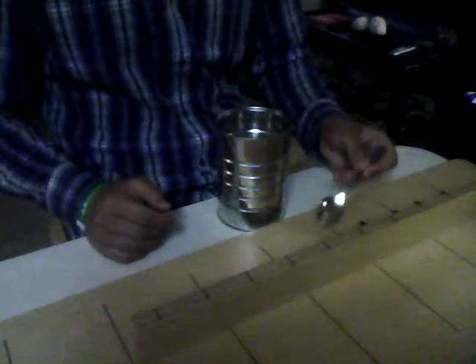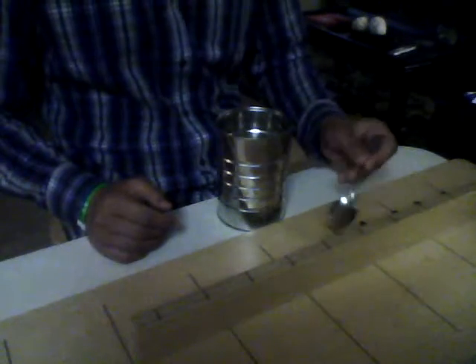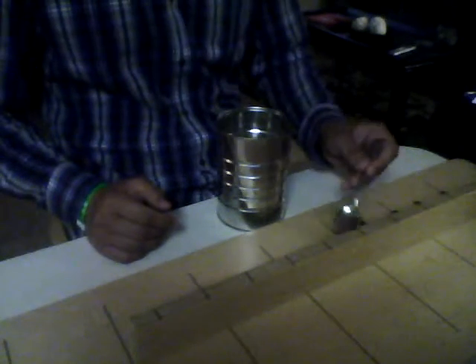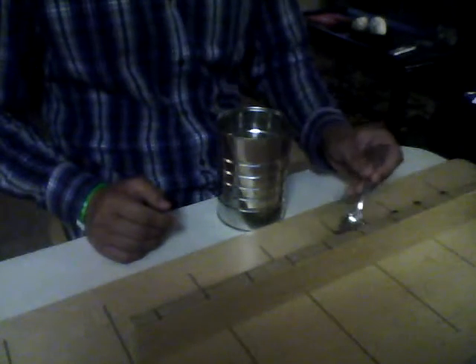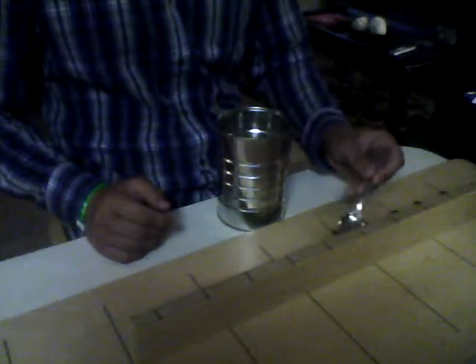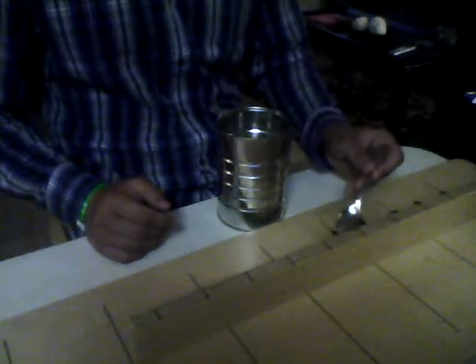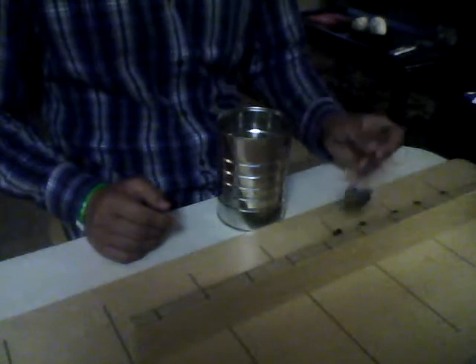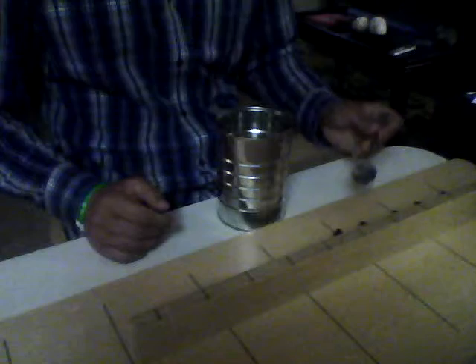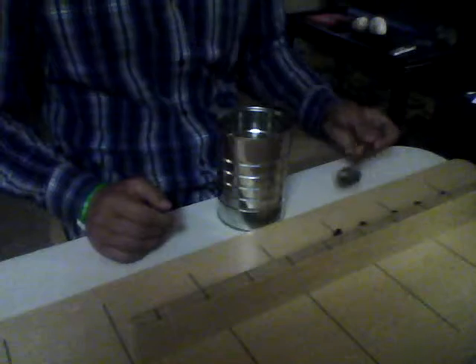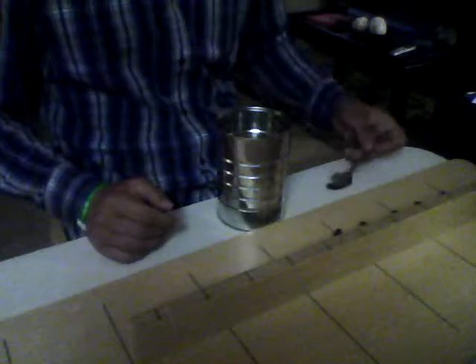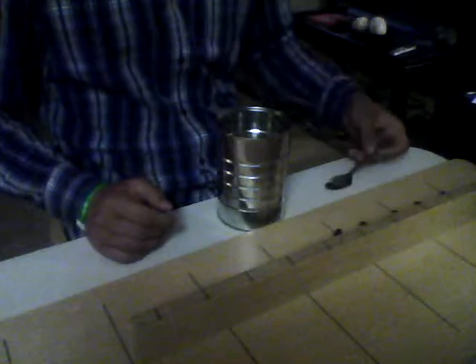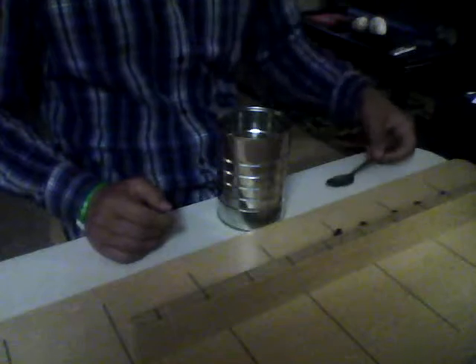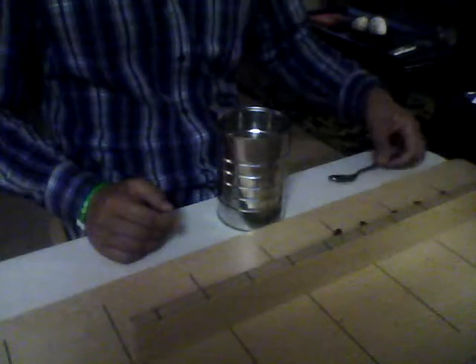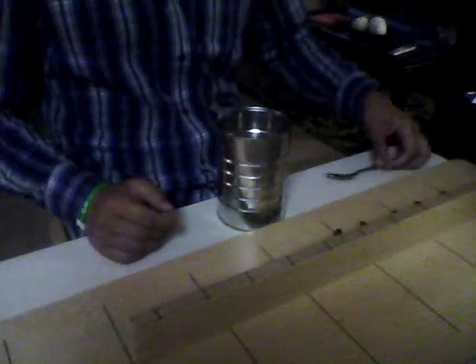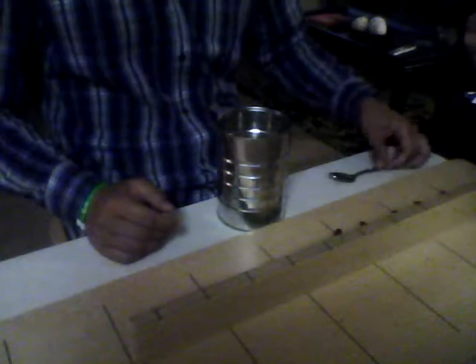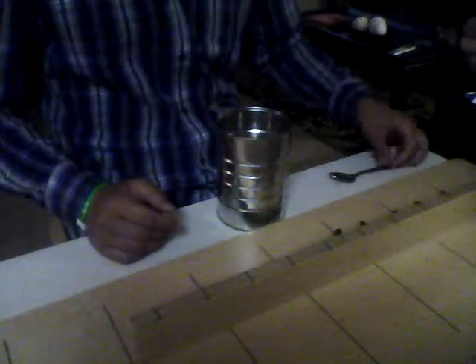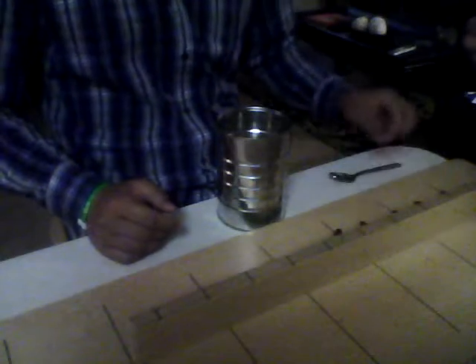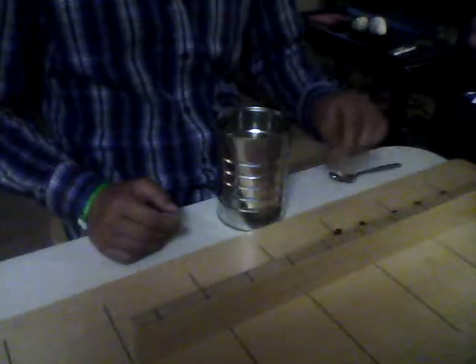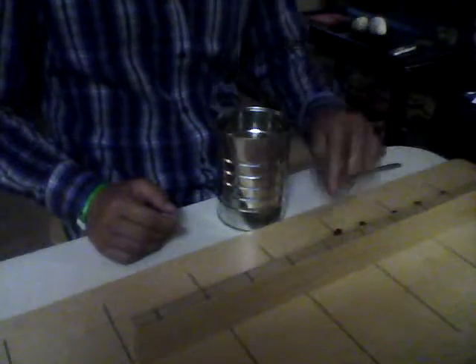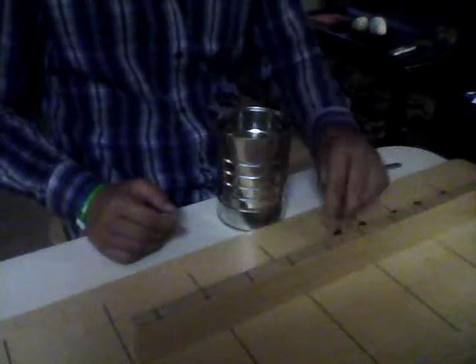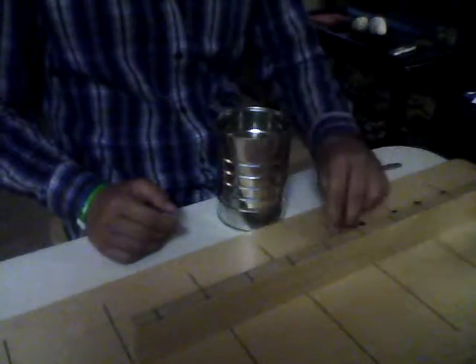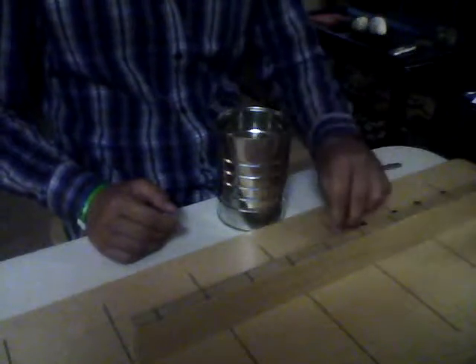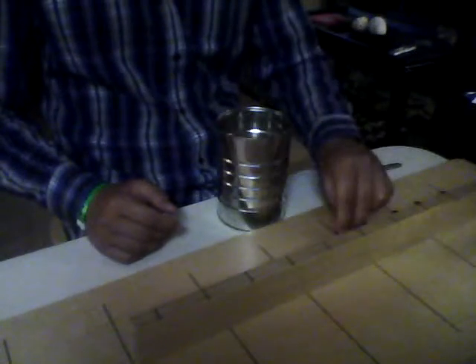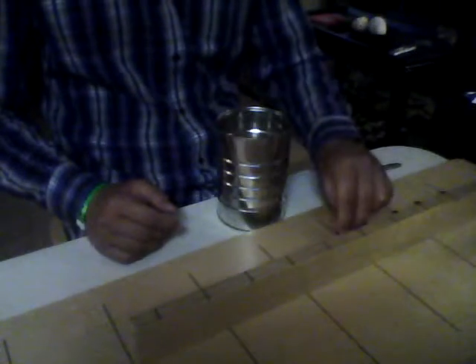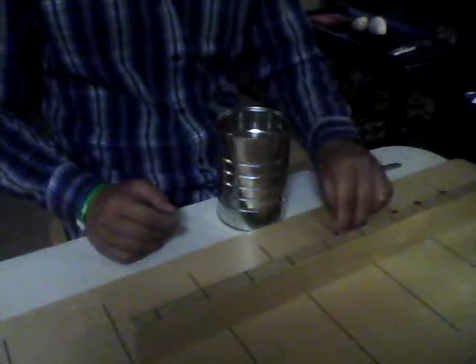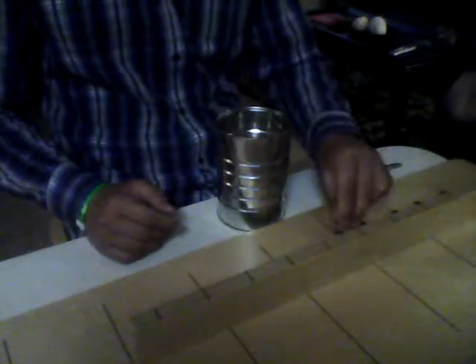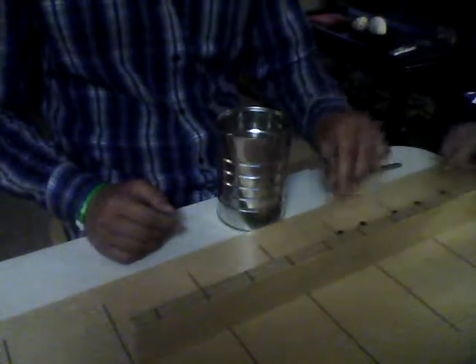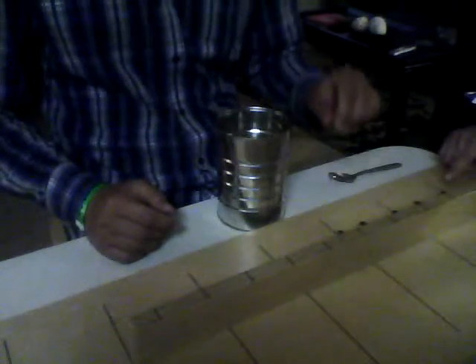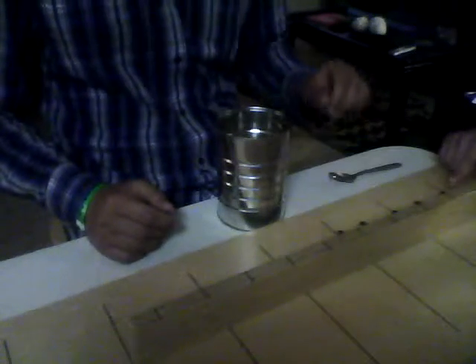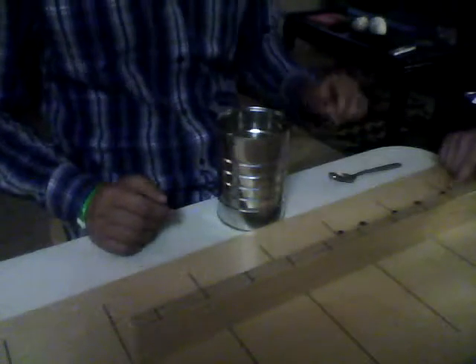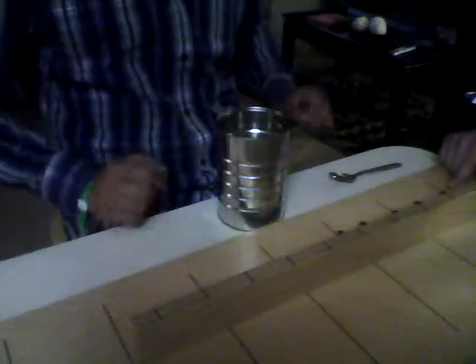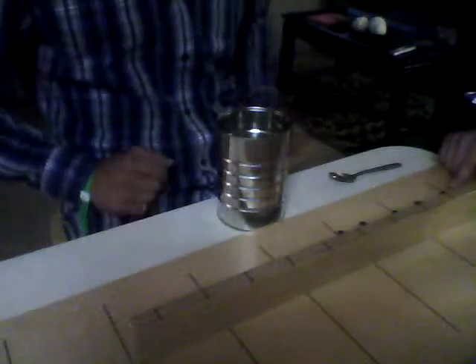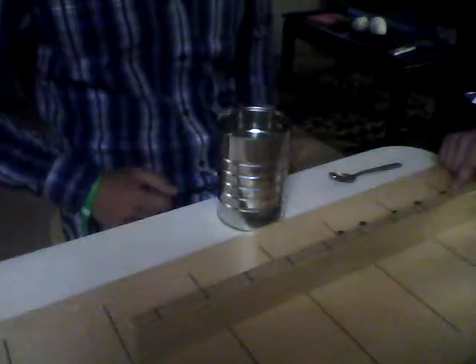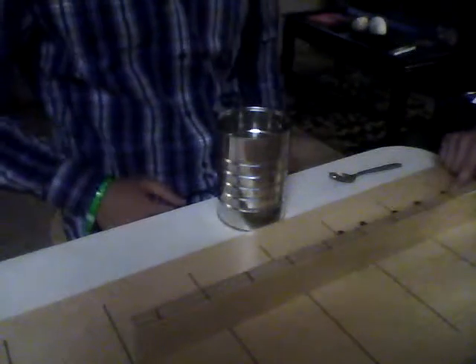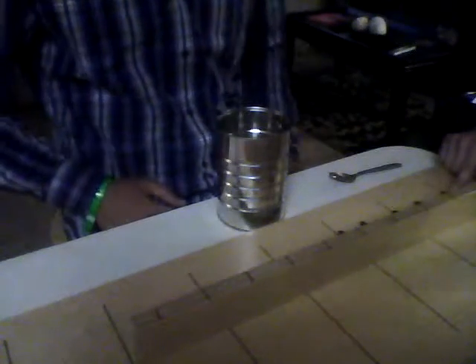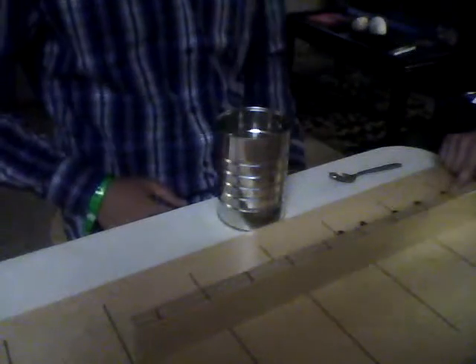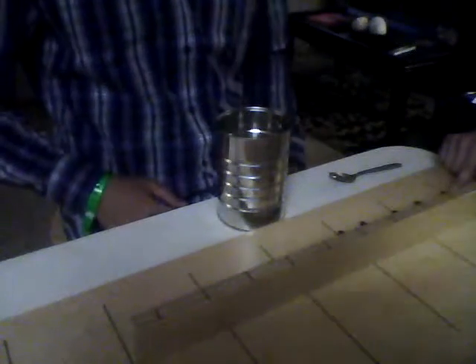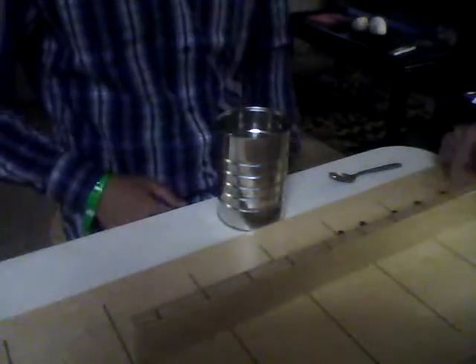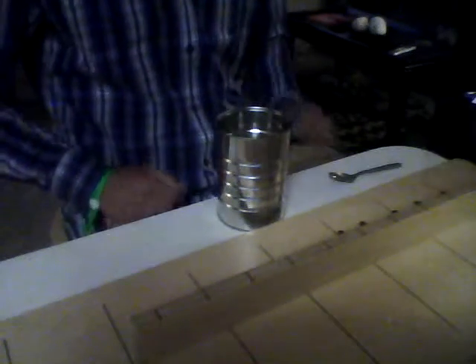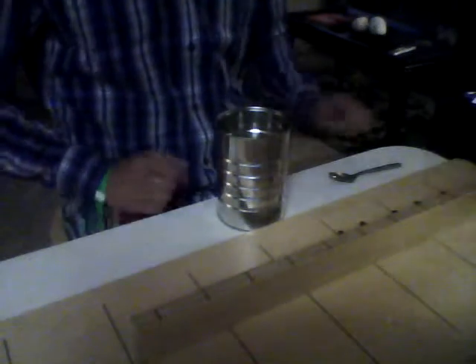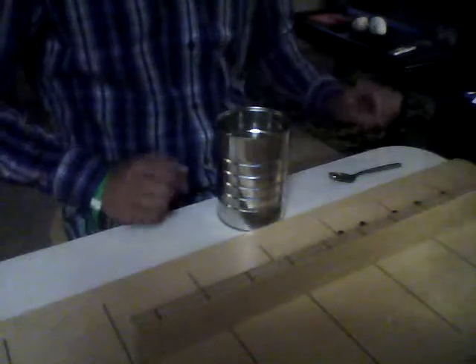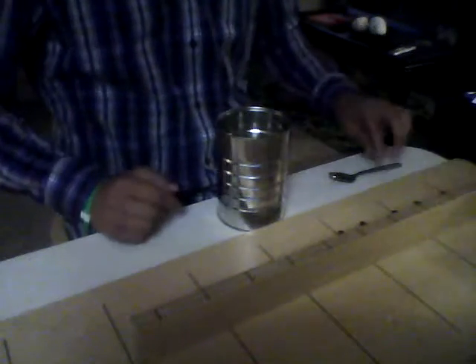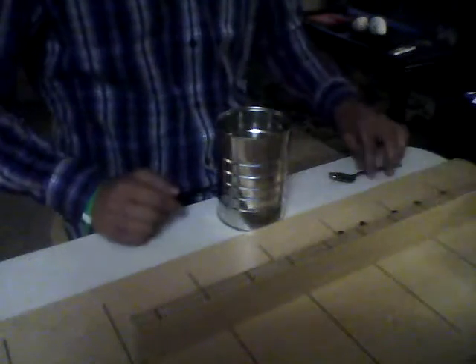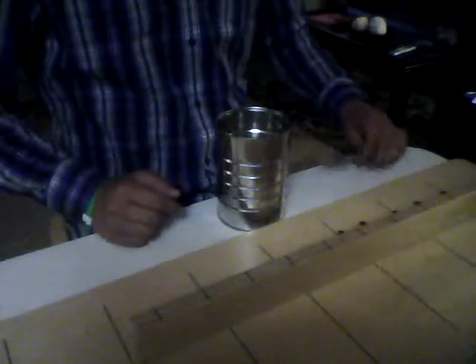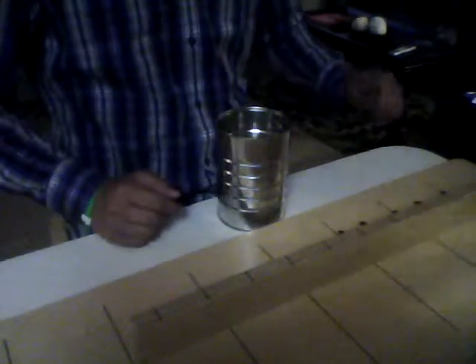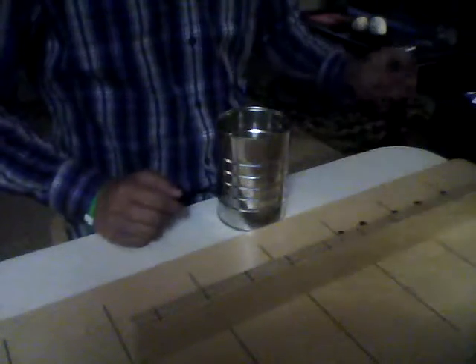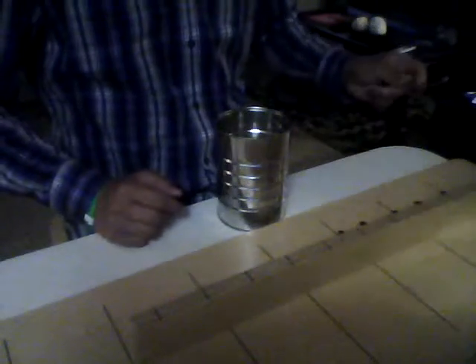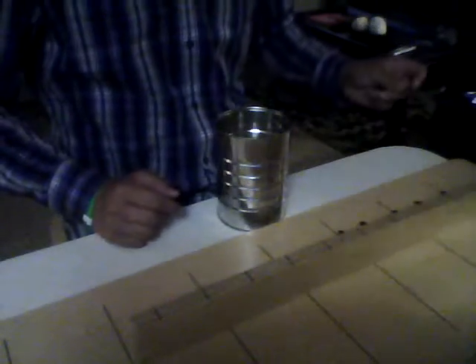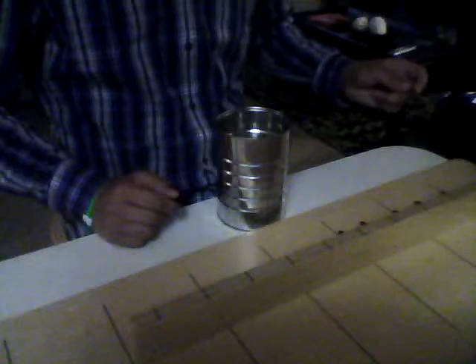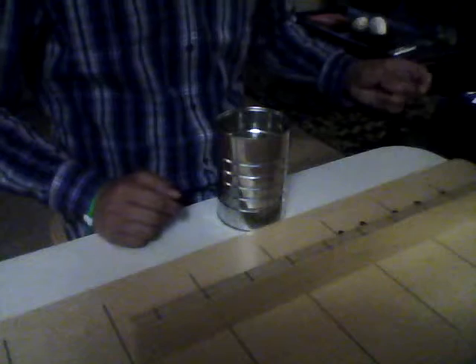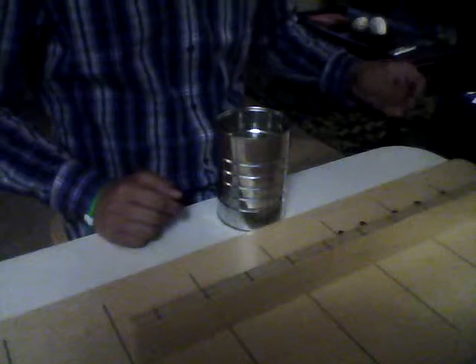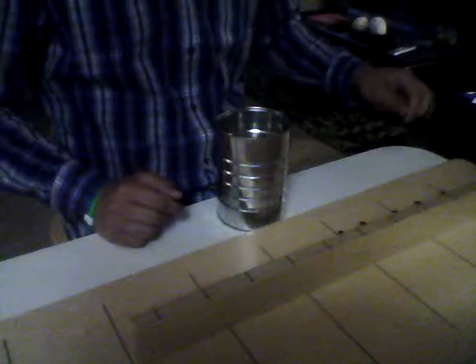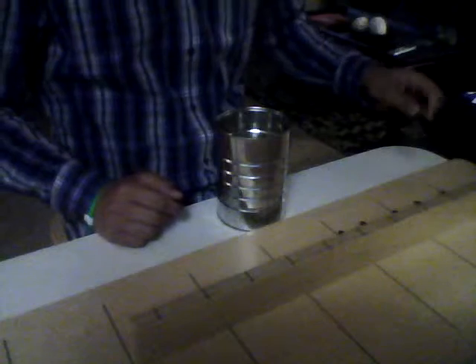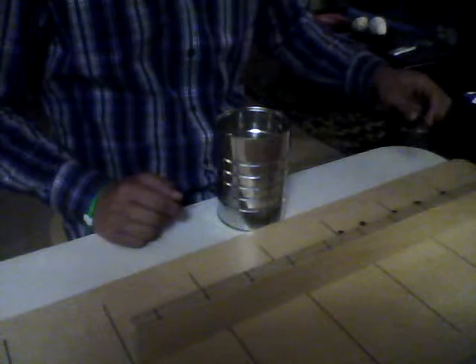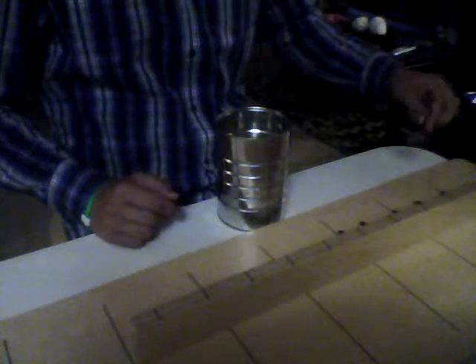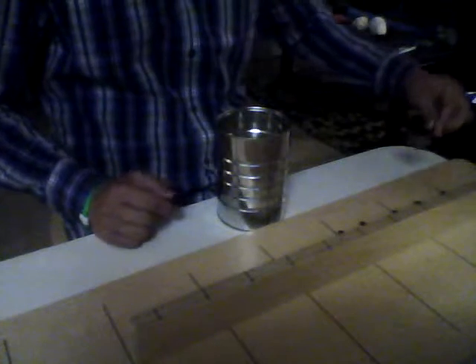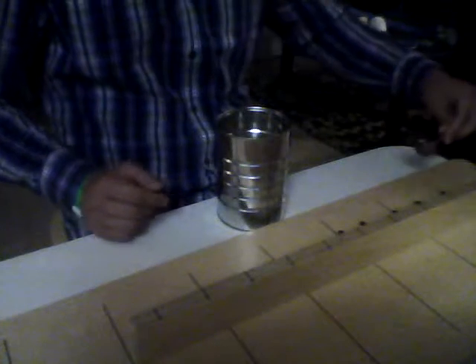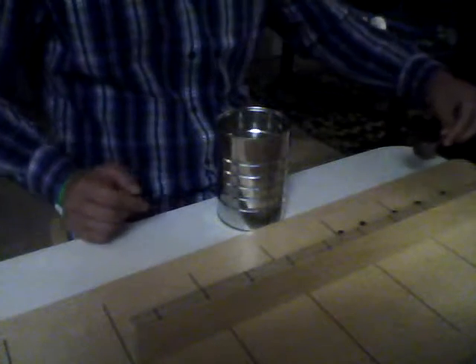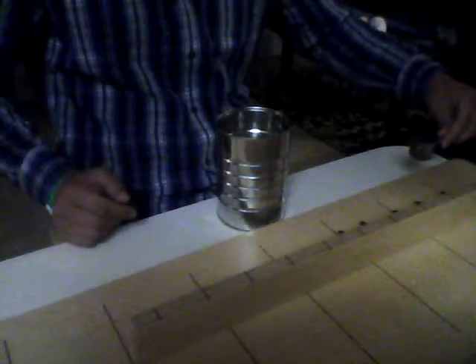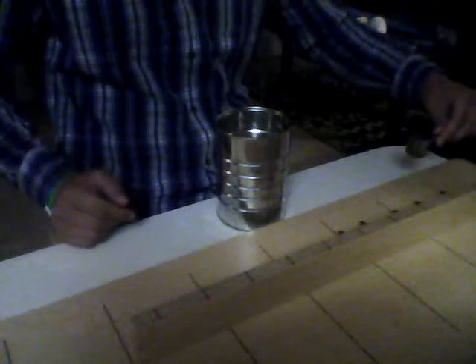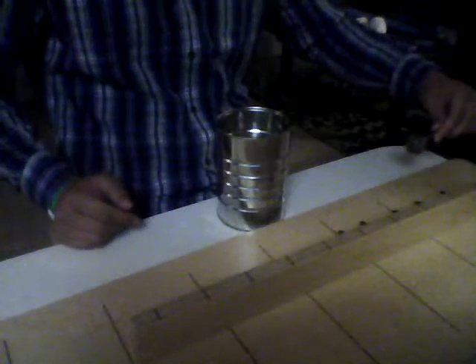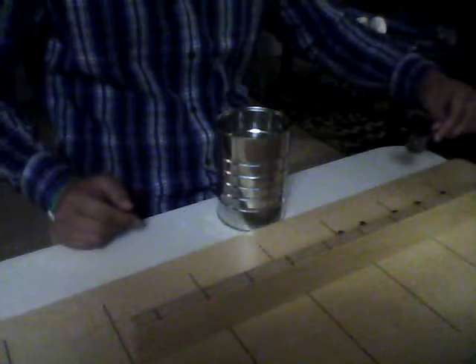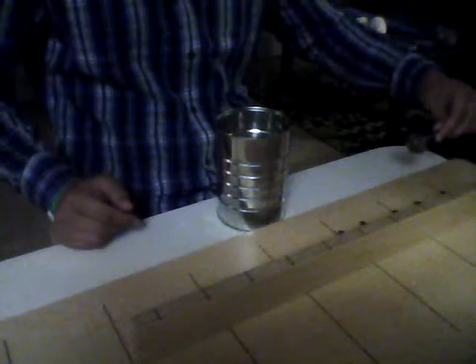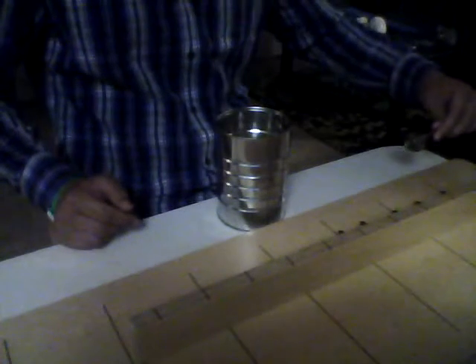Now repeat the same thing with the left hand, beginning here. Ready? Yes. Go.